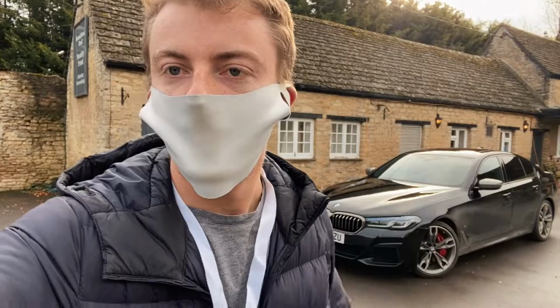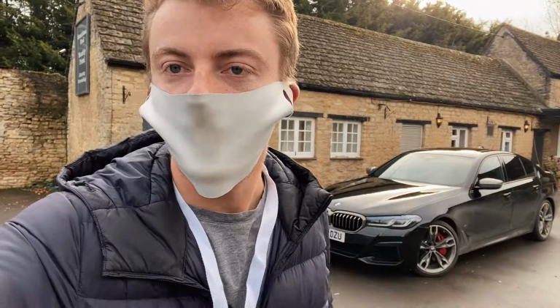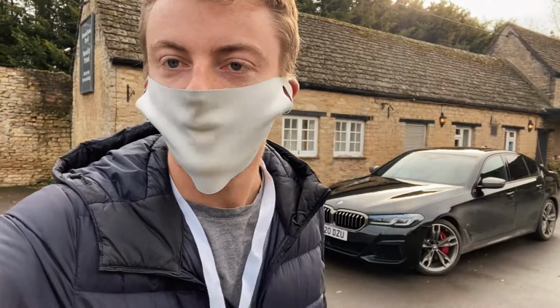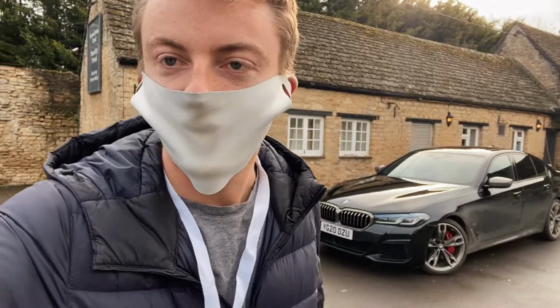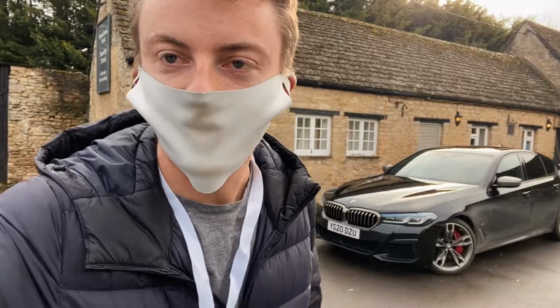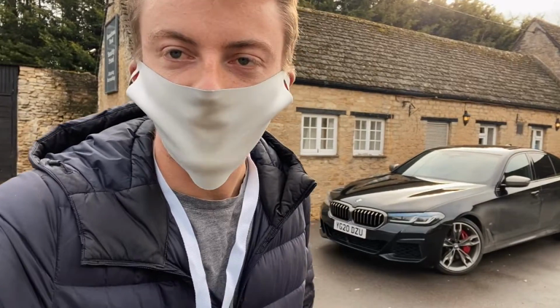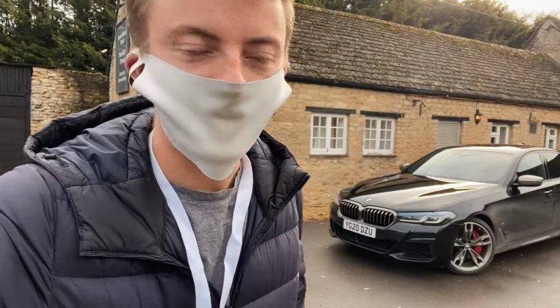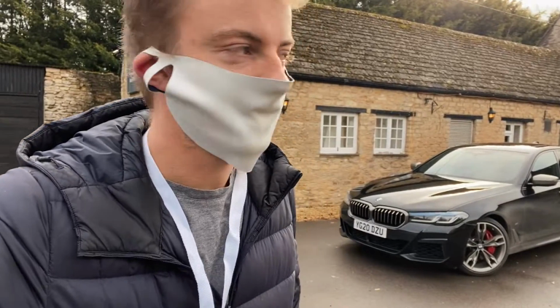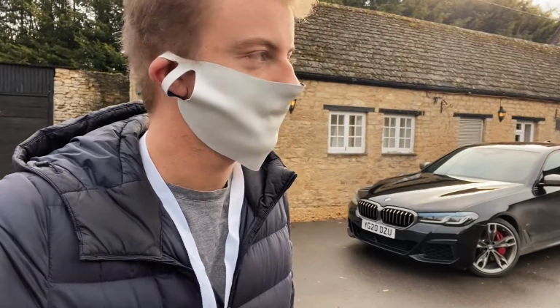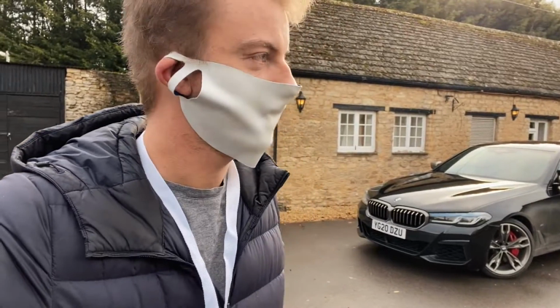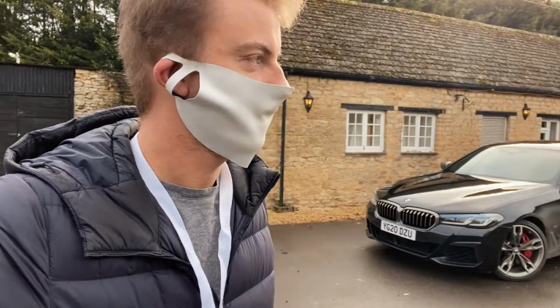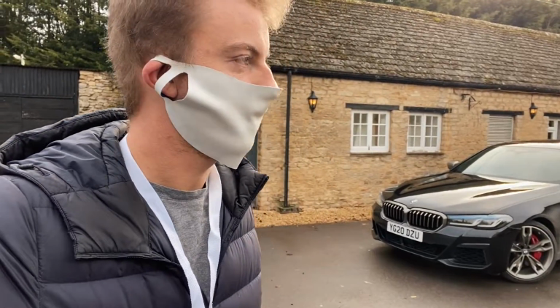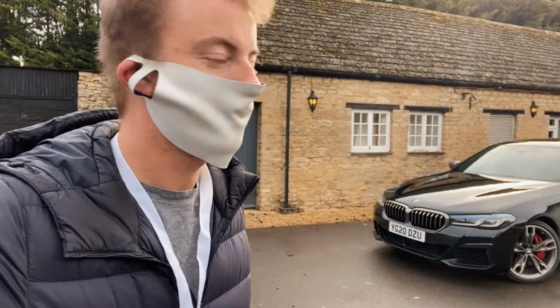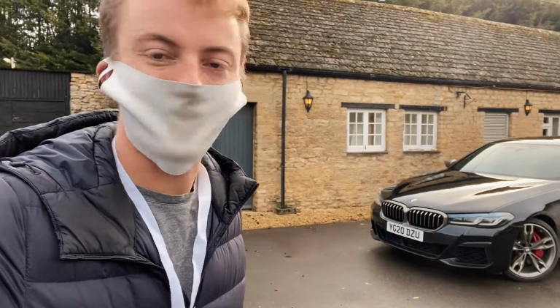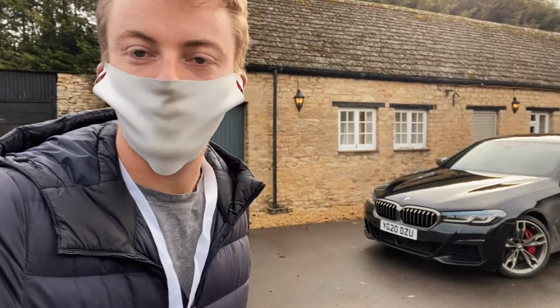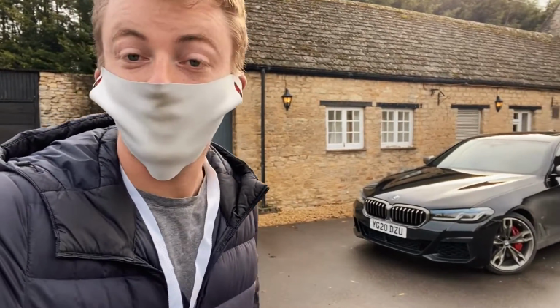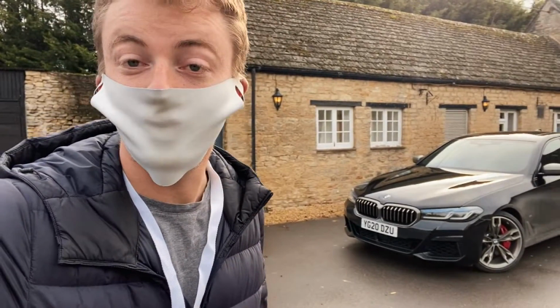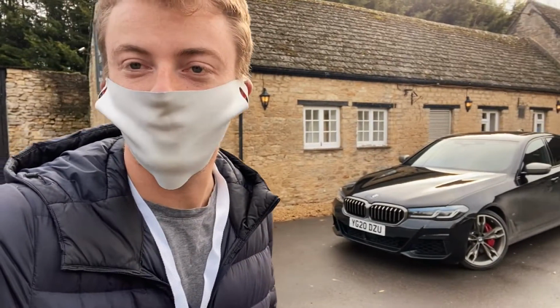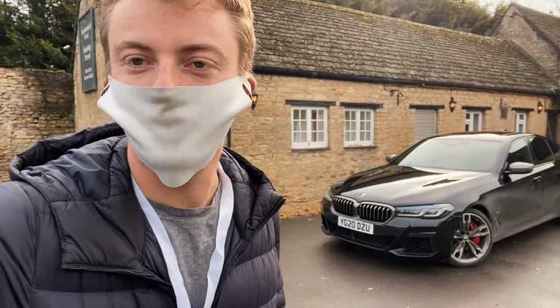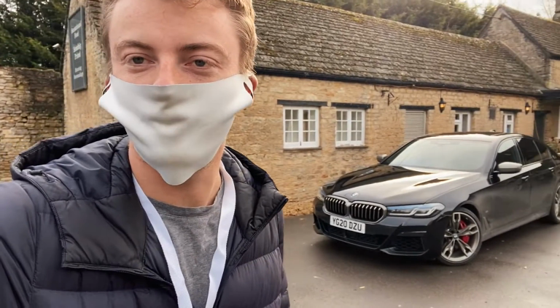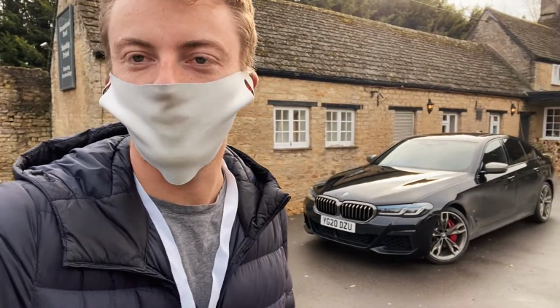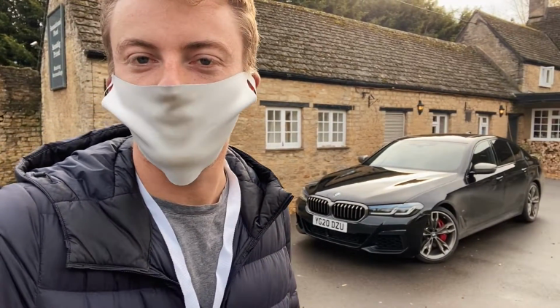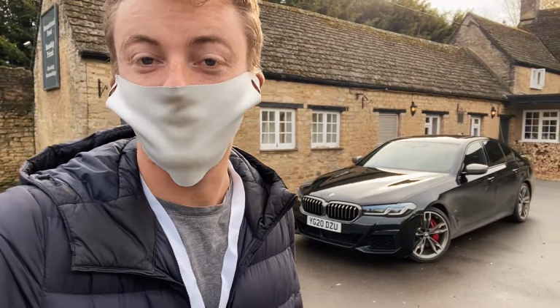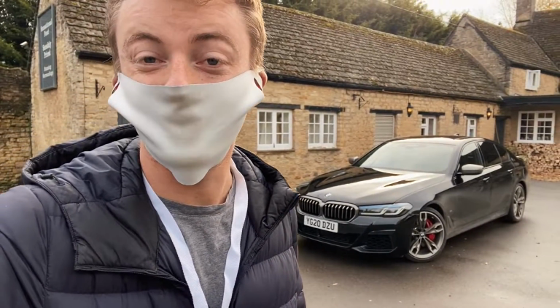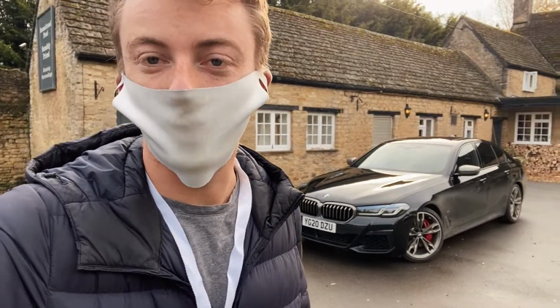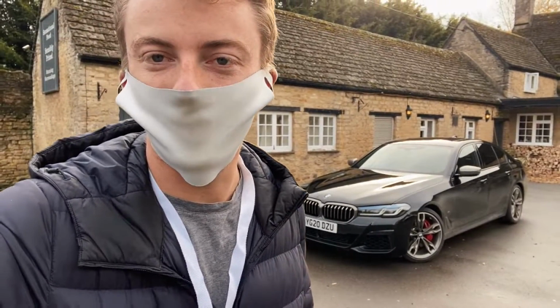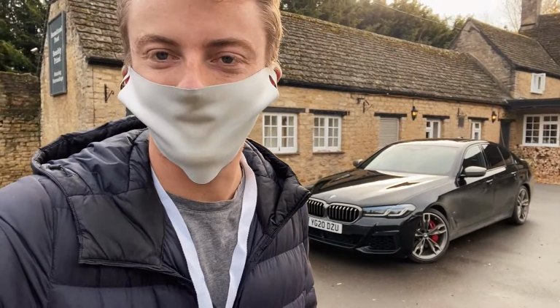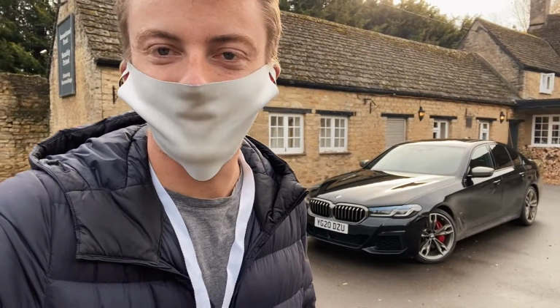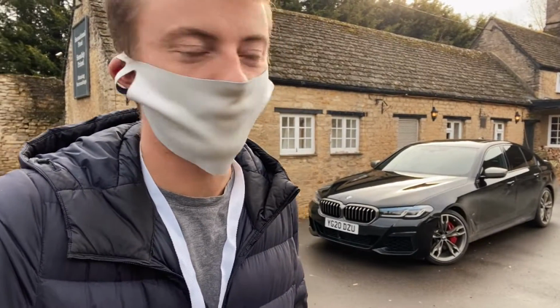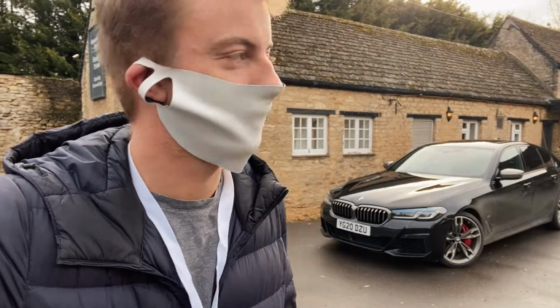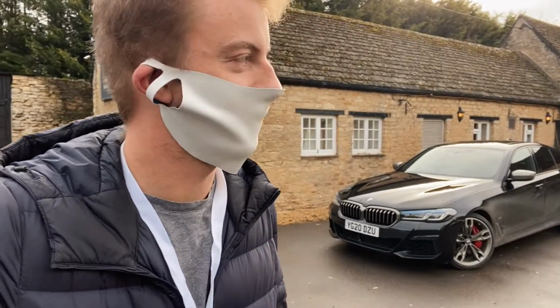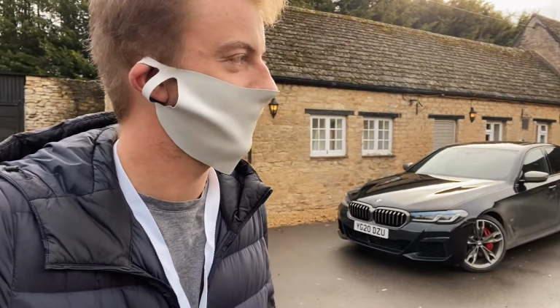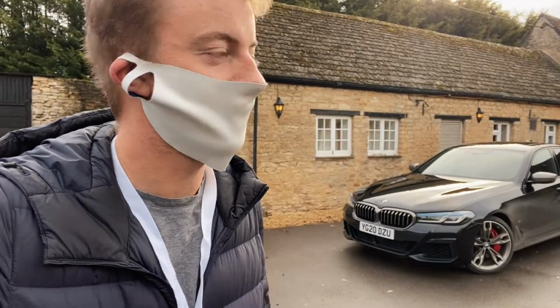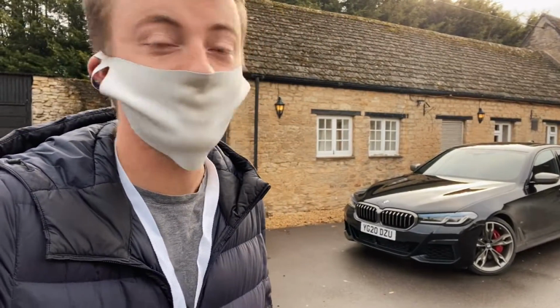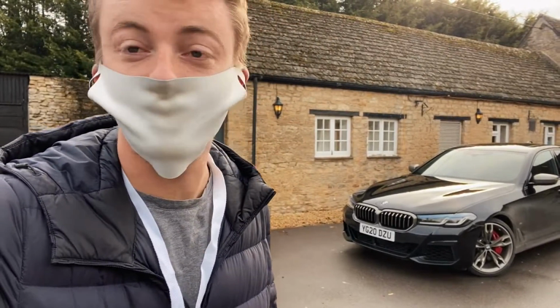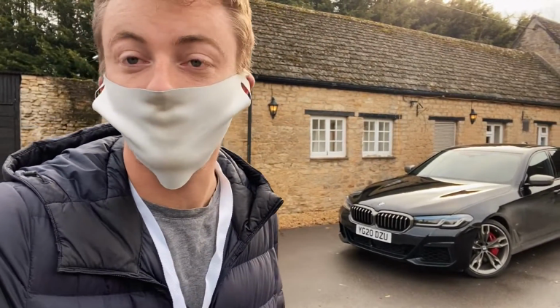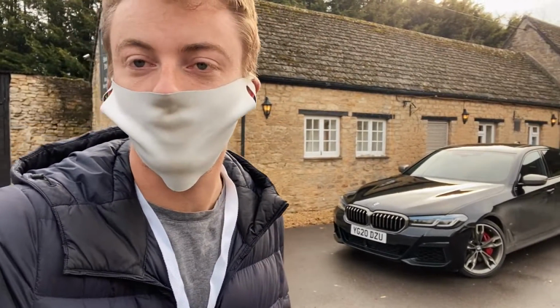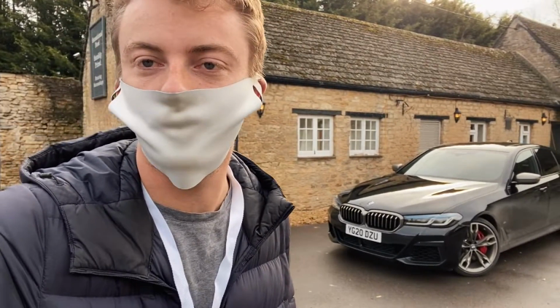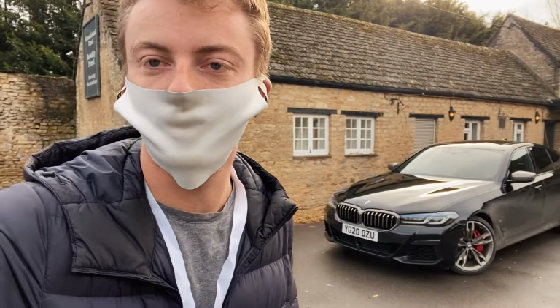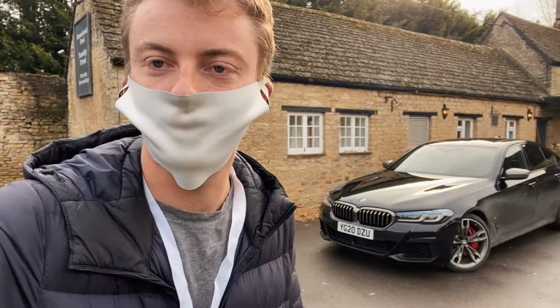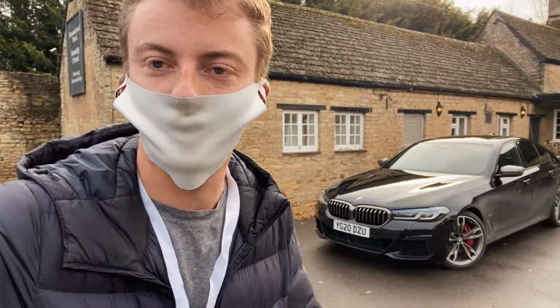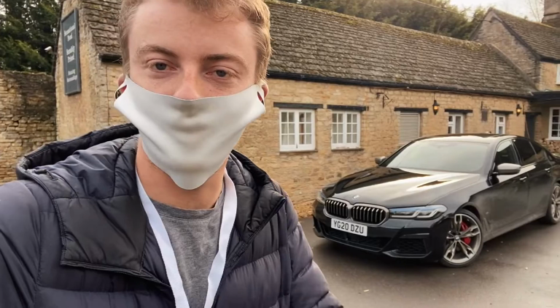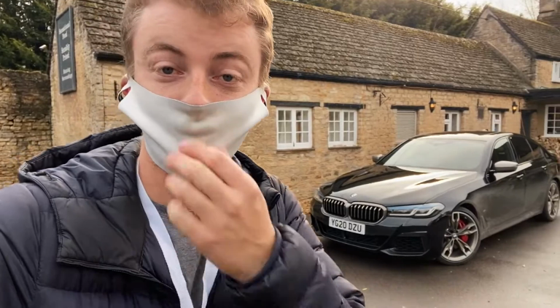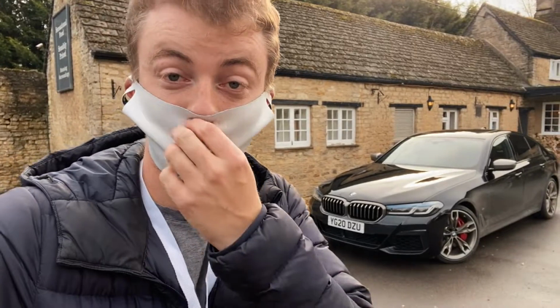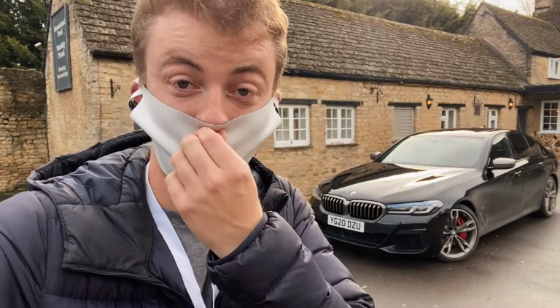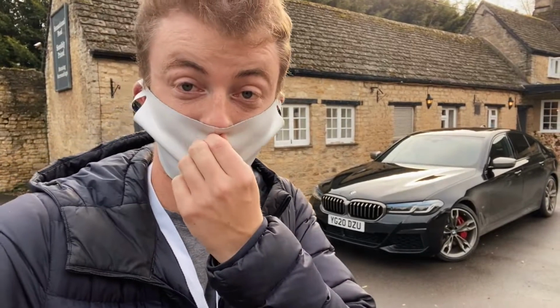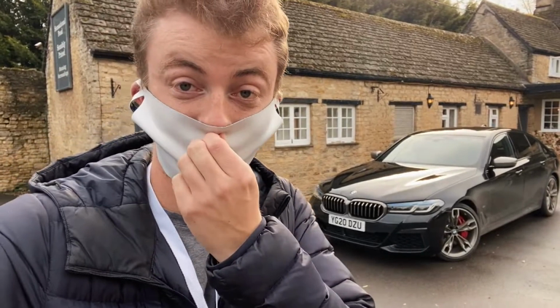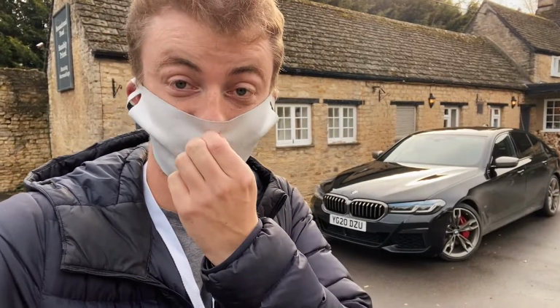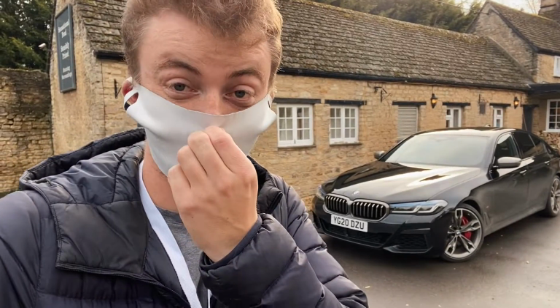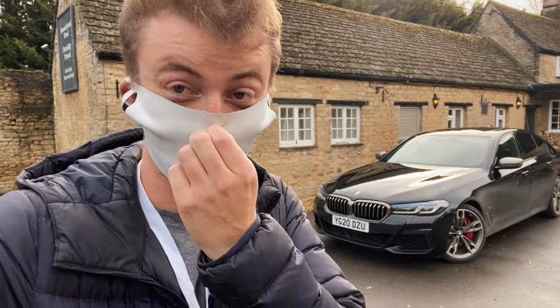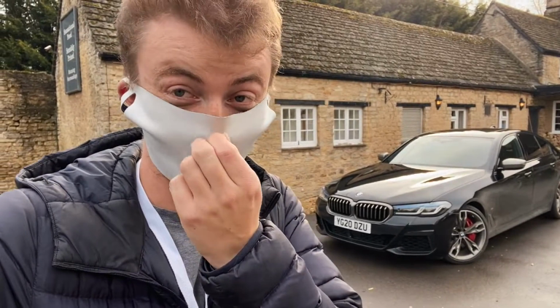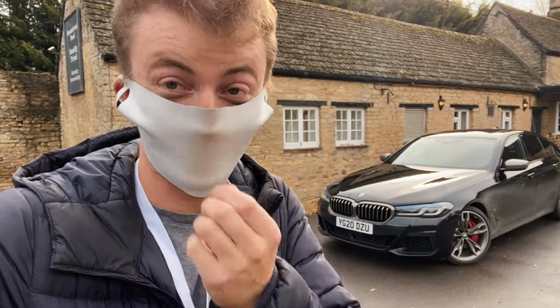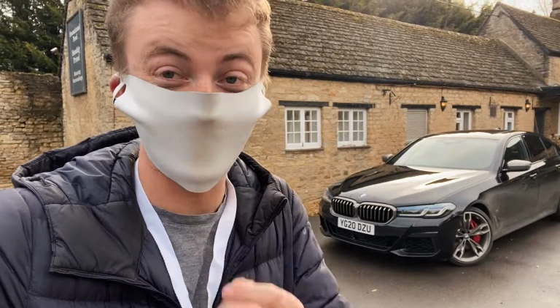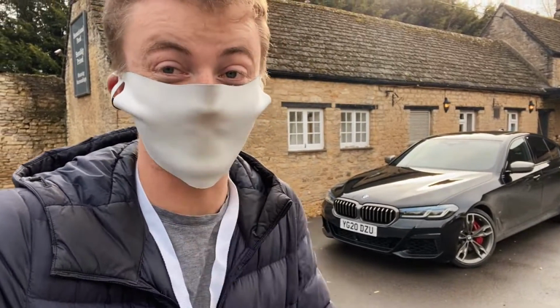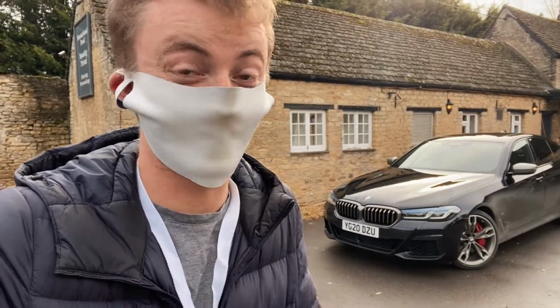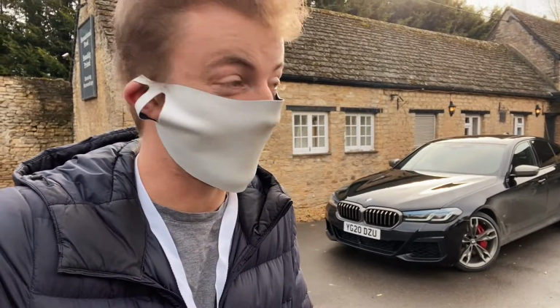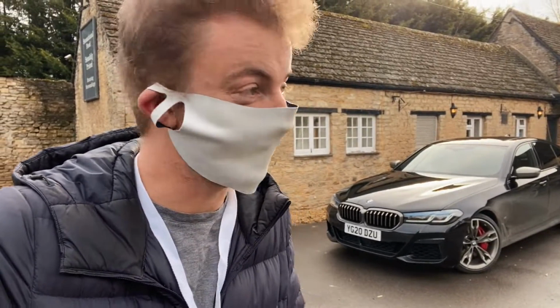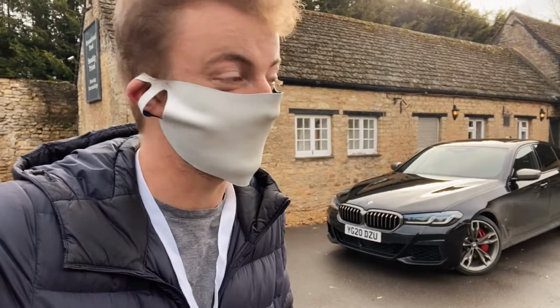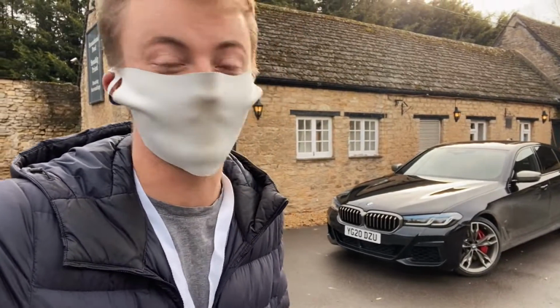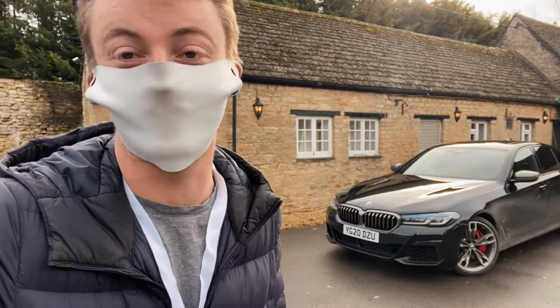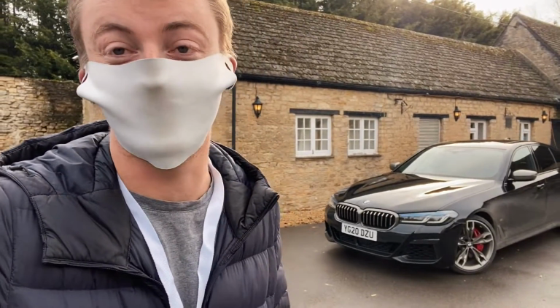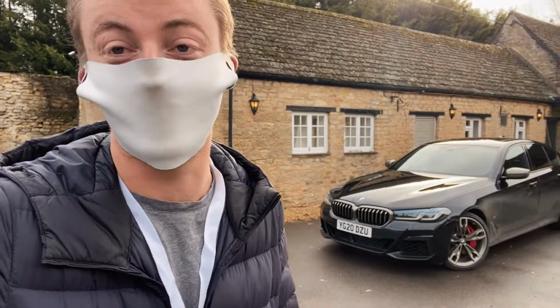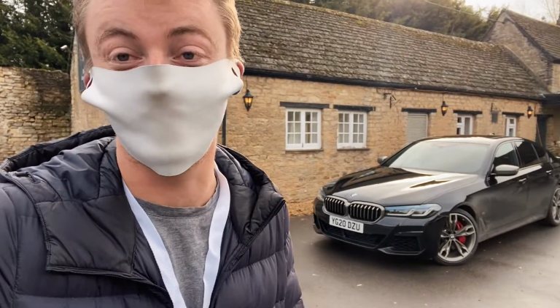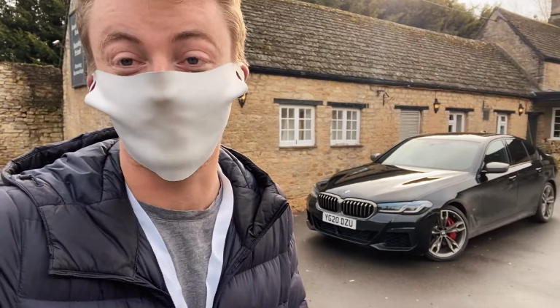Hello again guys, I'm back with another BMW. It's quite different to the i3 that hopefully you saw in one of my previous videos — in fact it's very different to the i3.